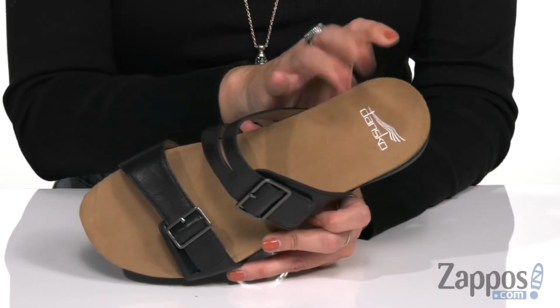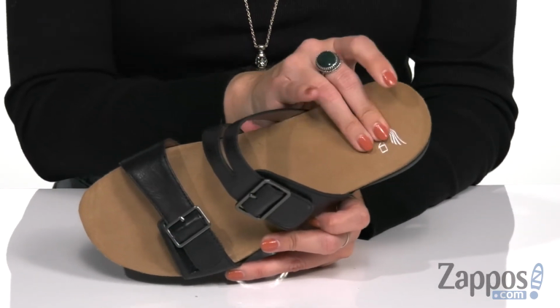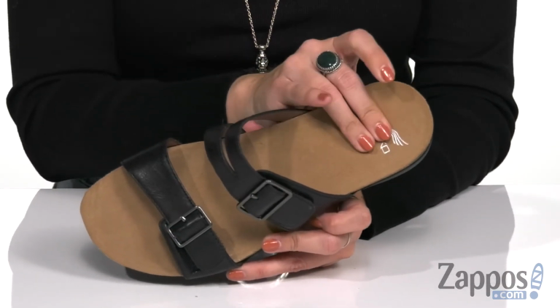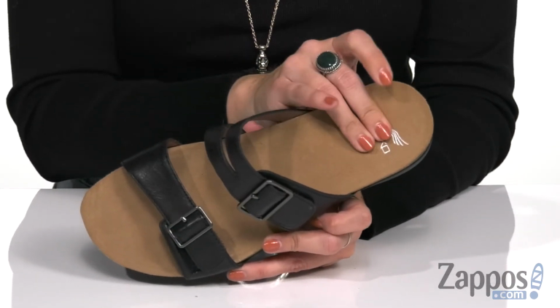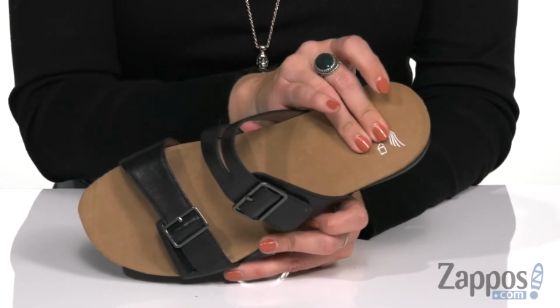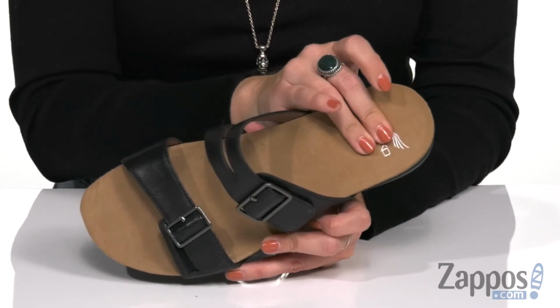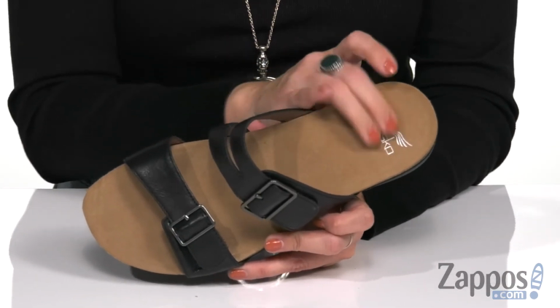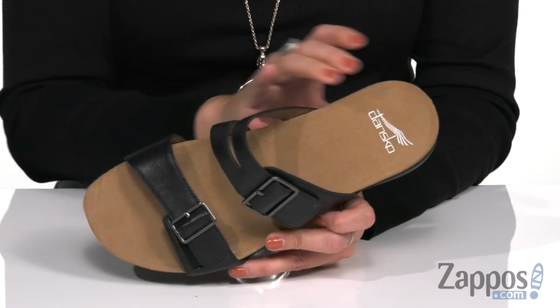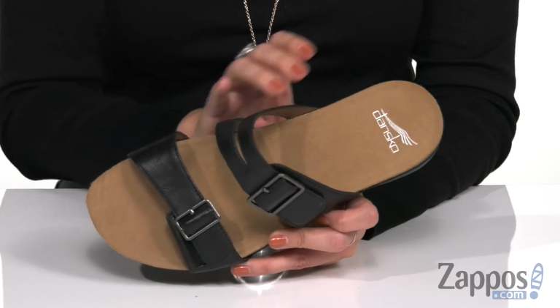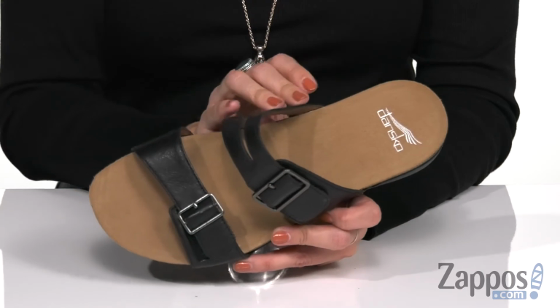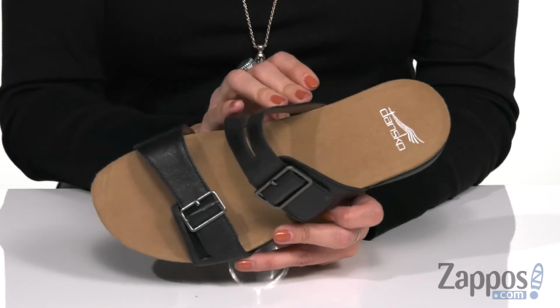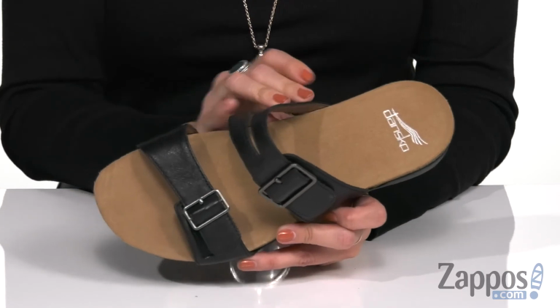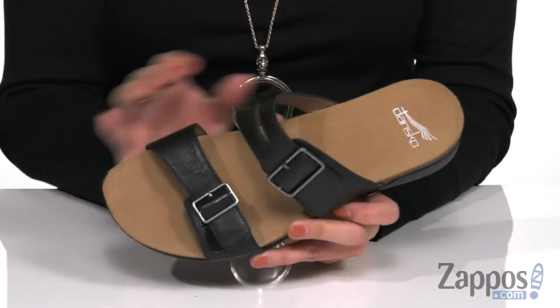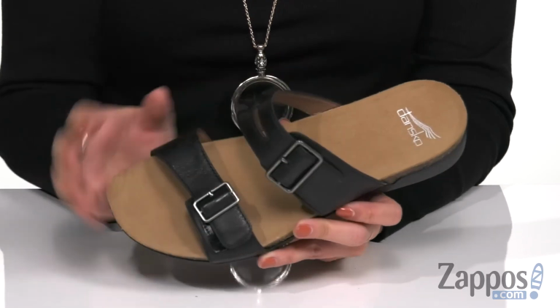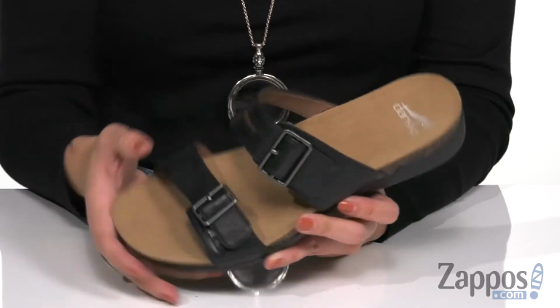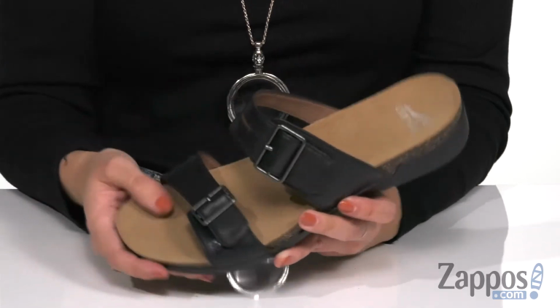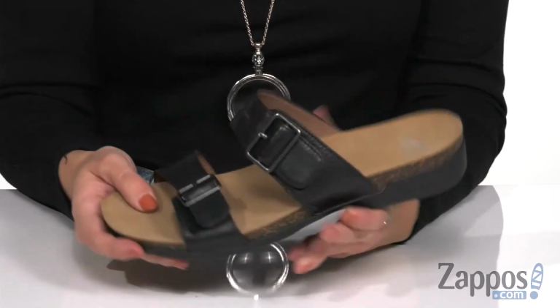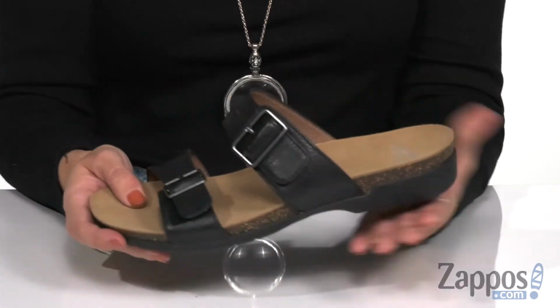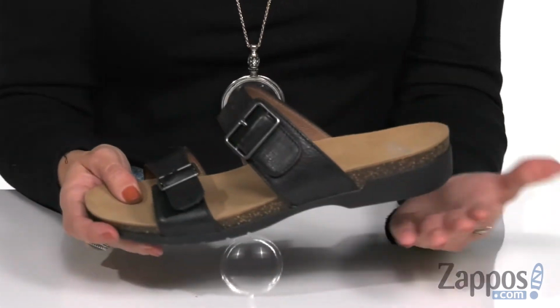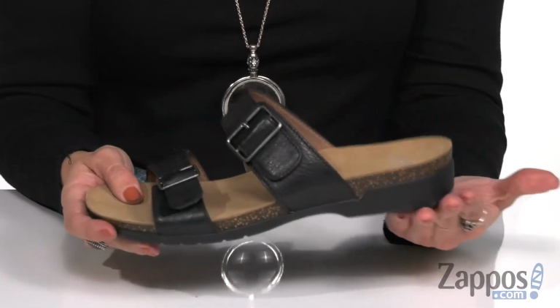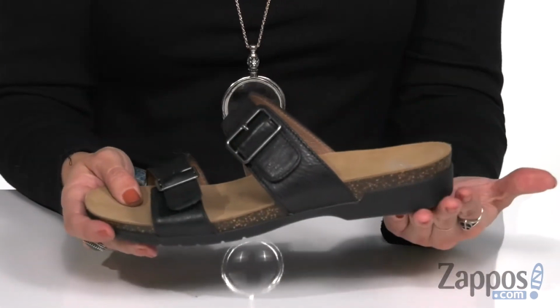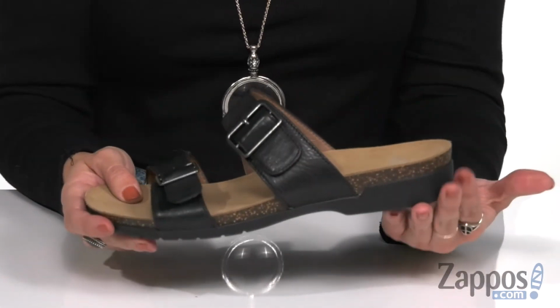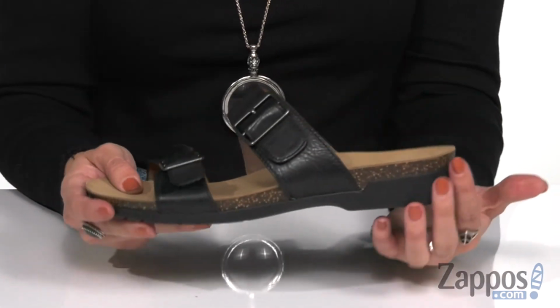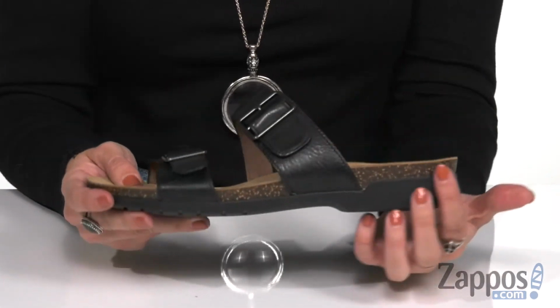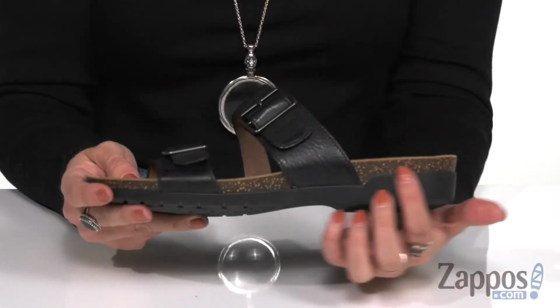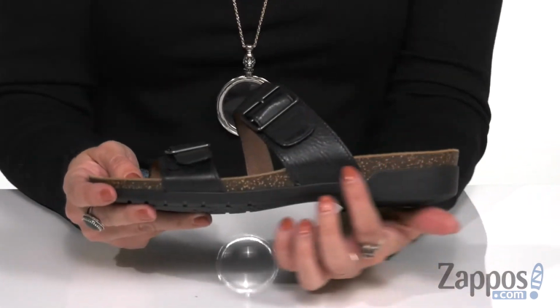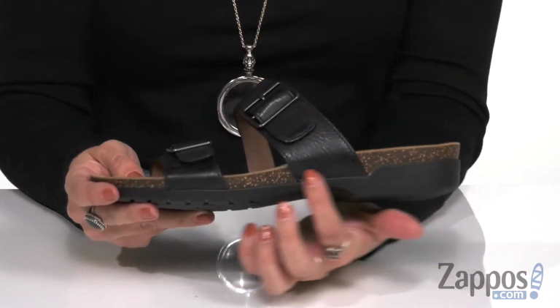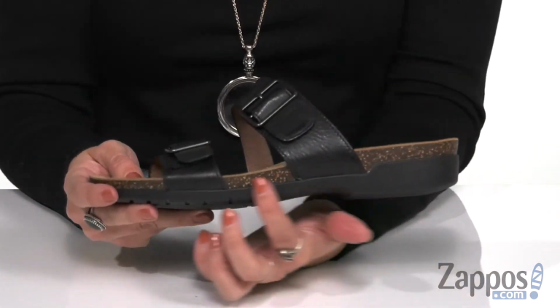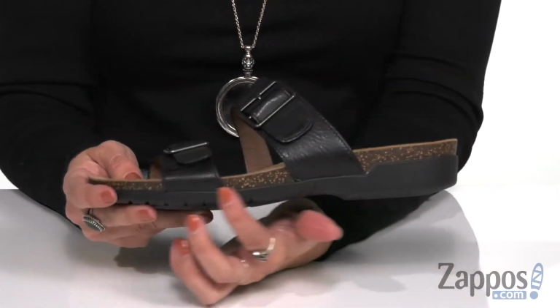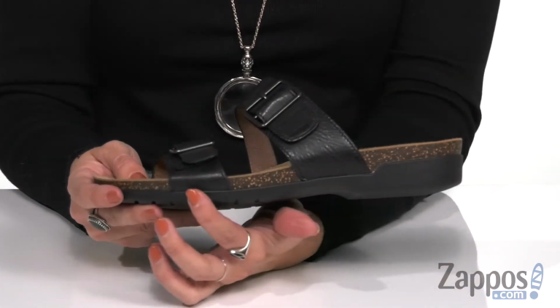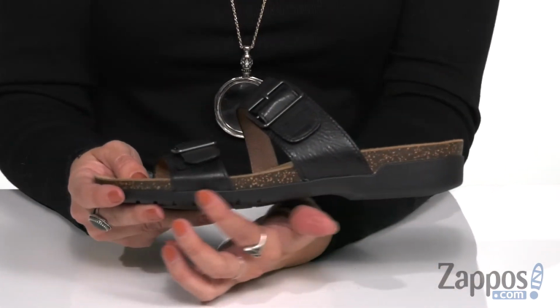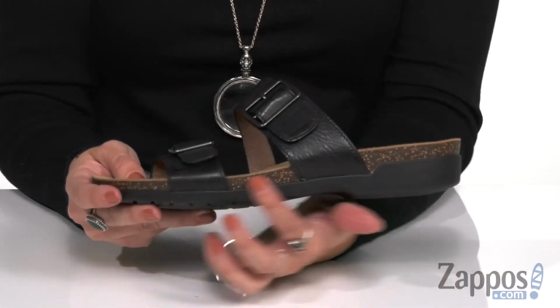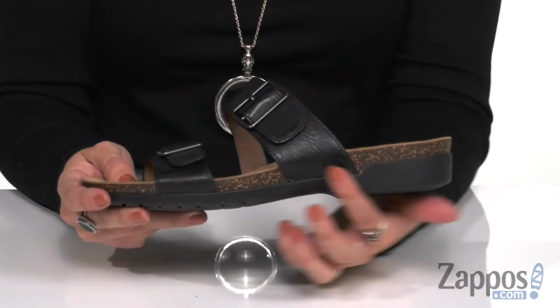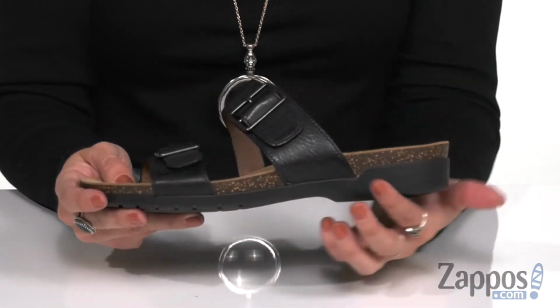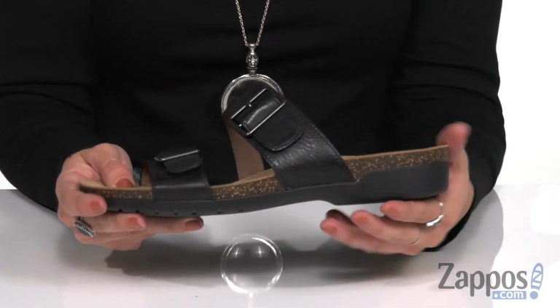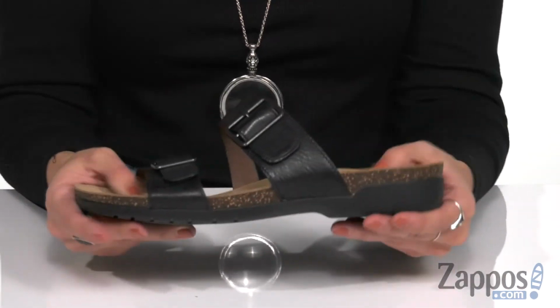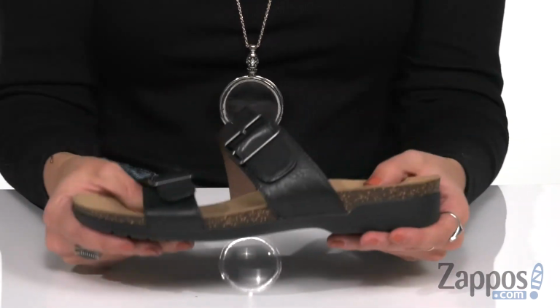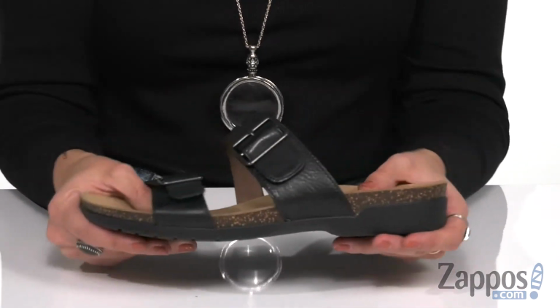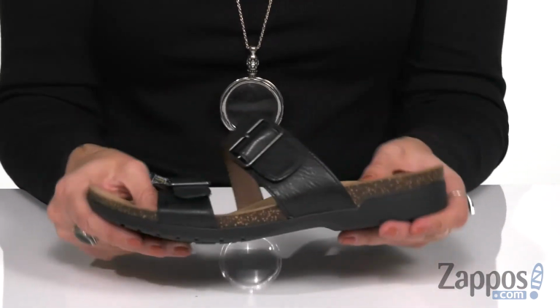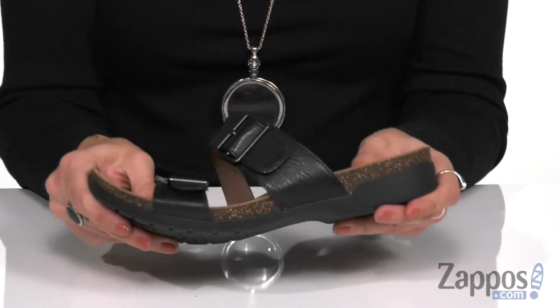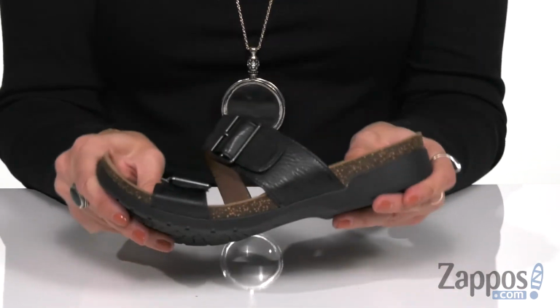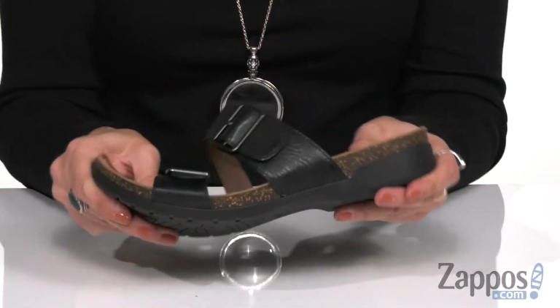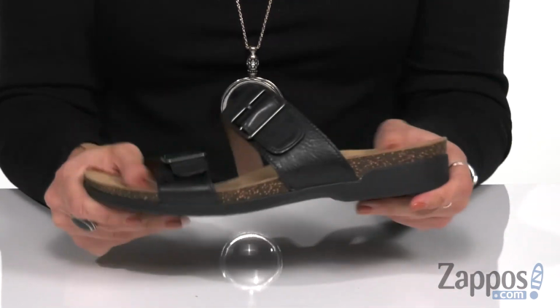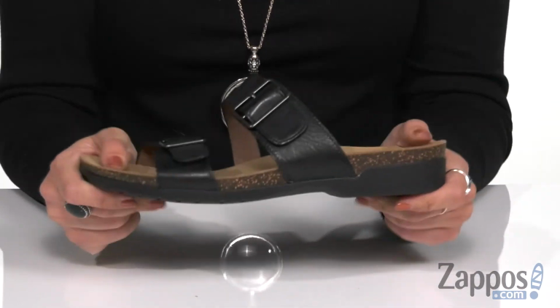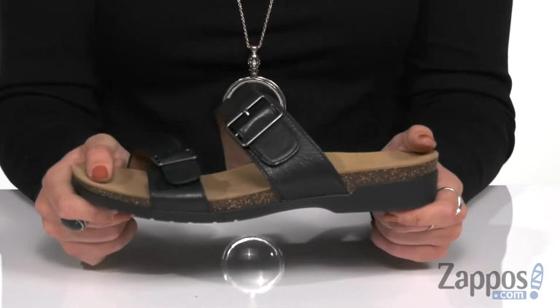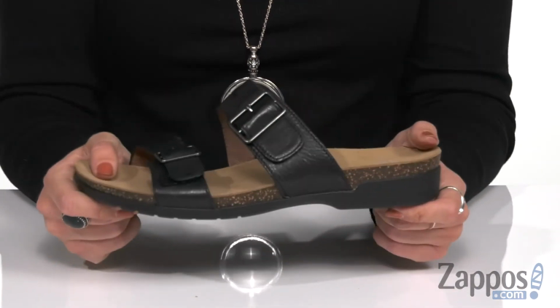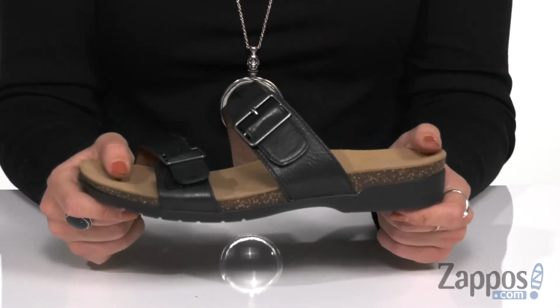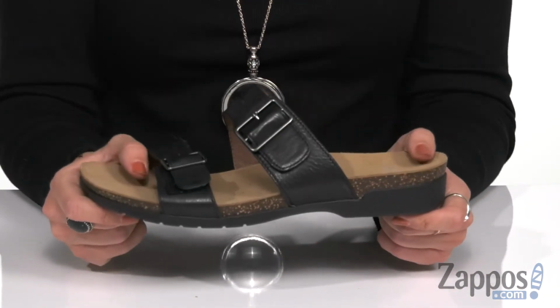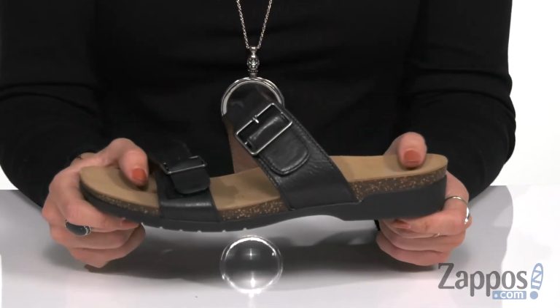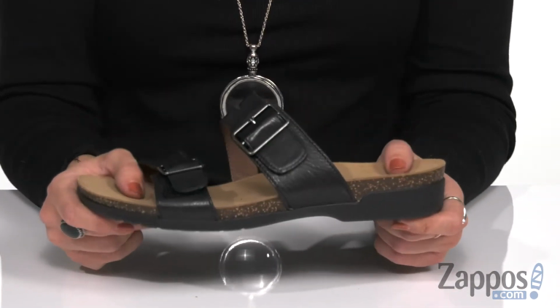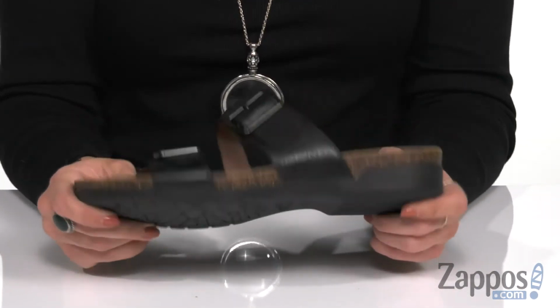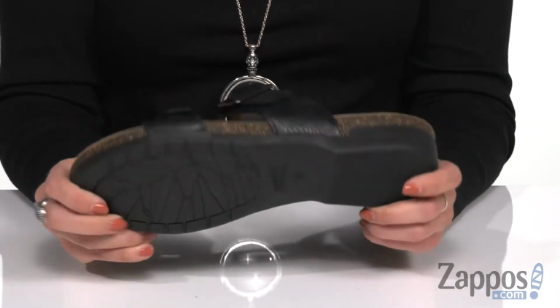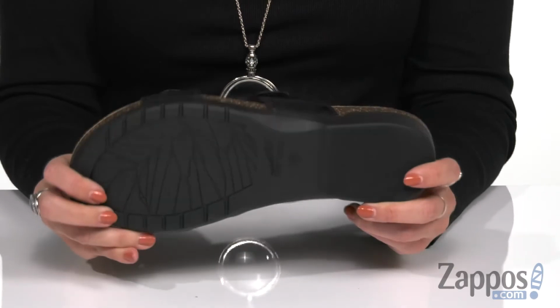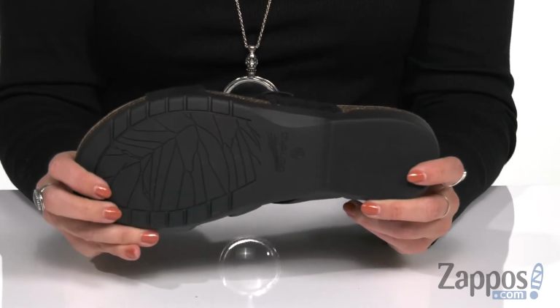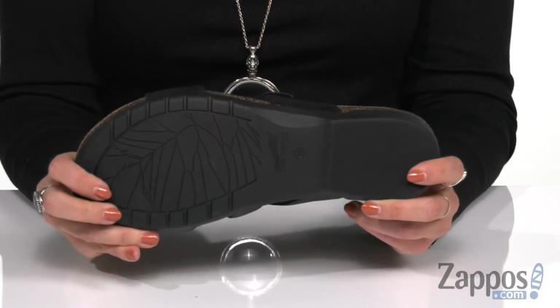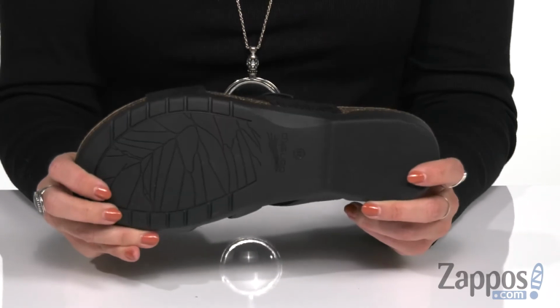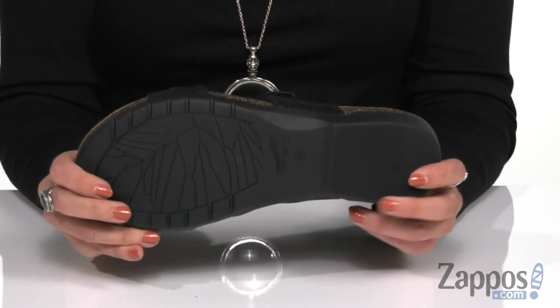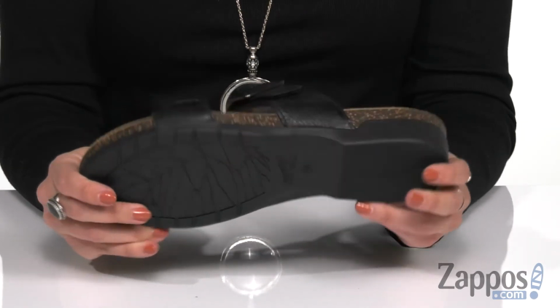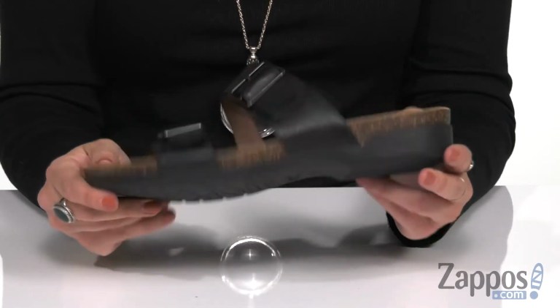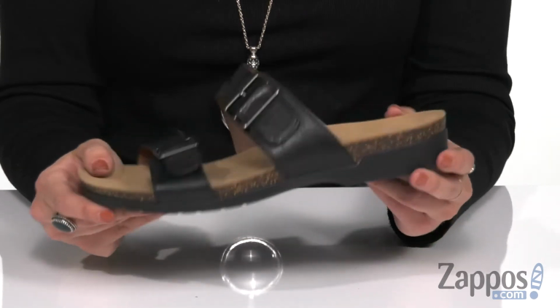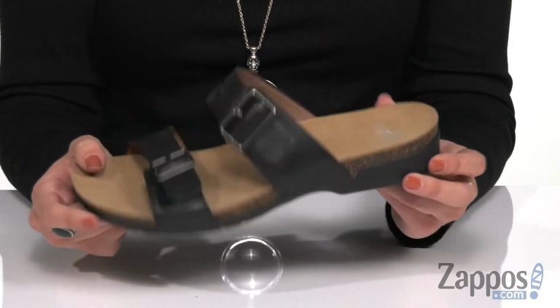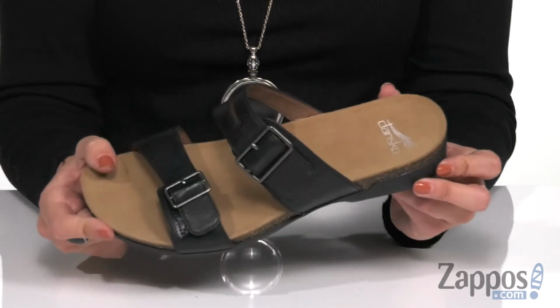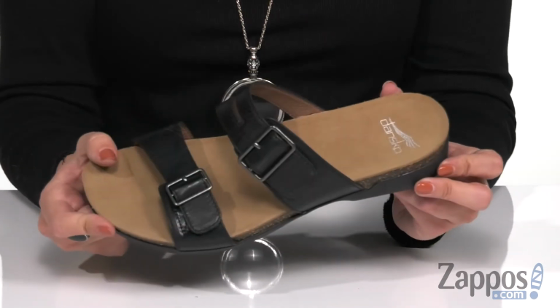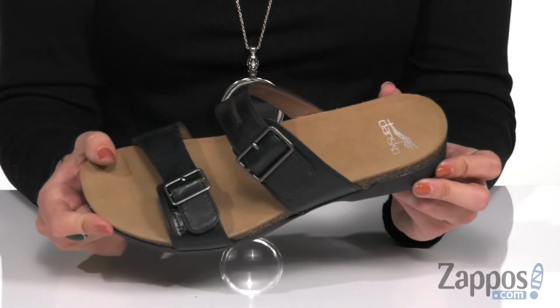You have some great cushioning in the molded memory foam footbed. It has a little bit of a heel, with some cork design in the midsole for flexibility, all on top of a rubber outsole.